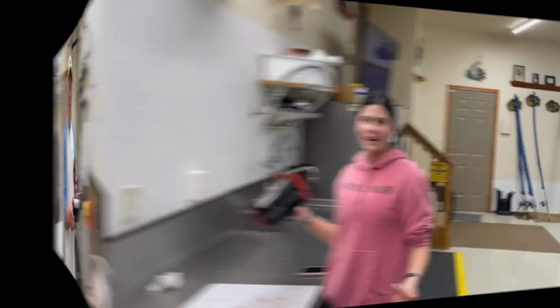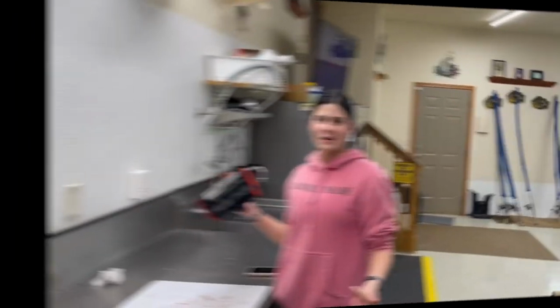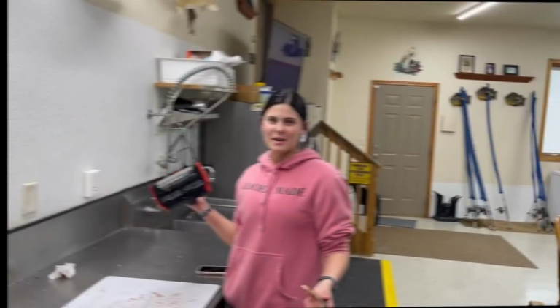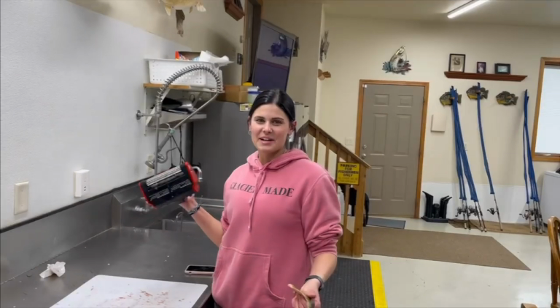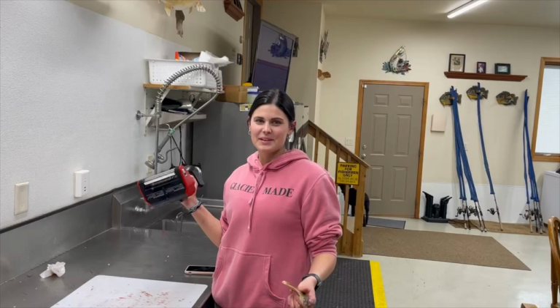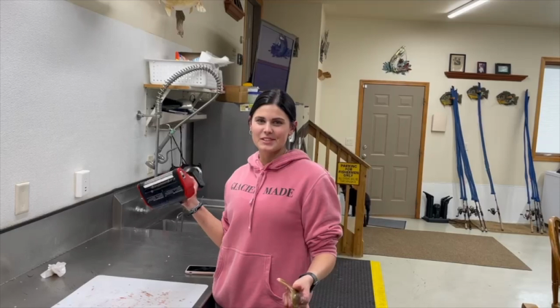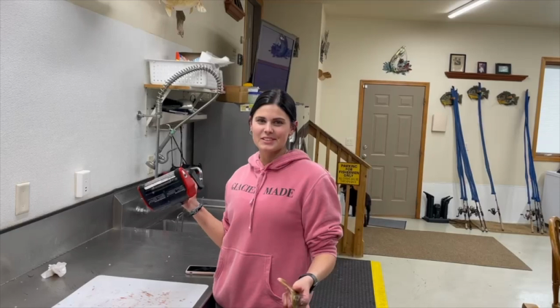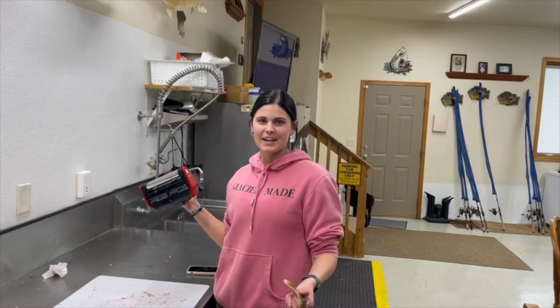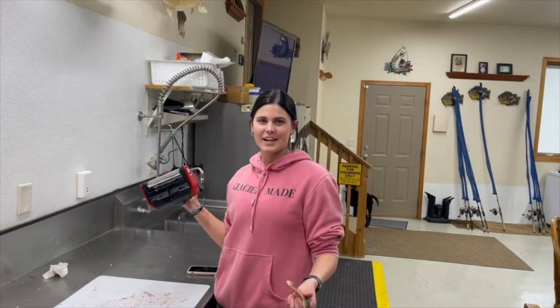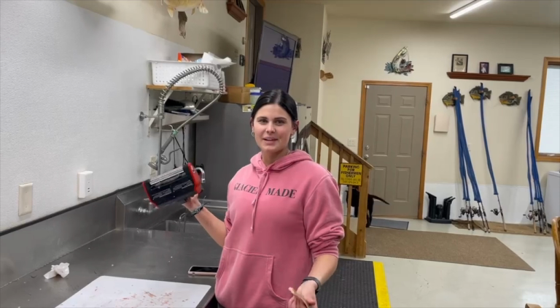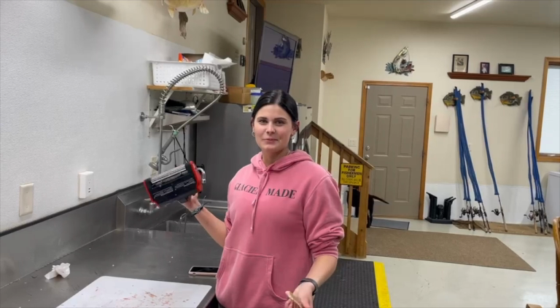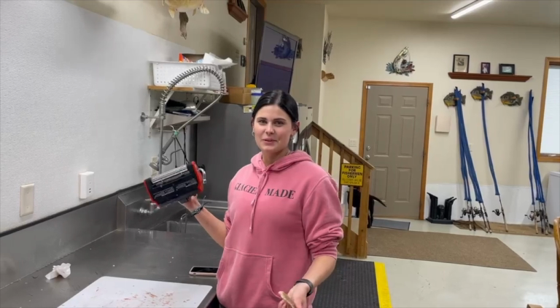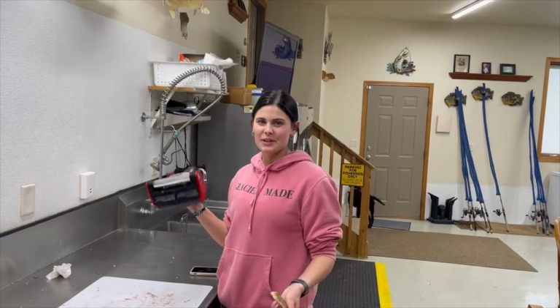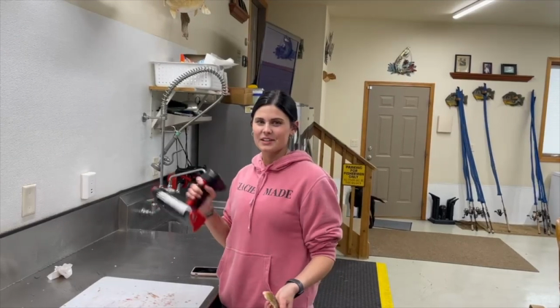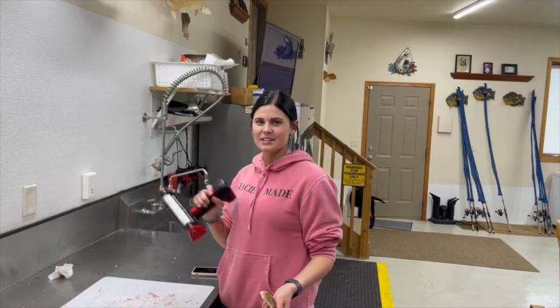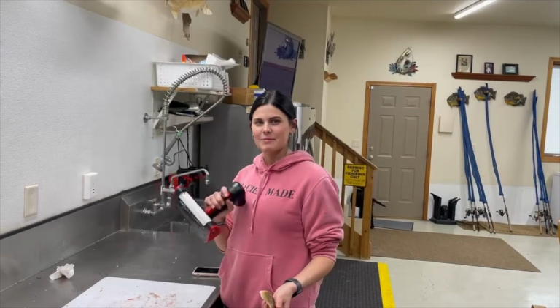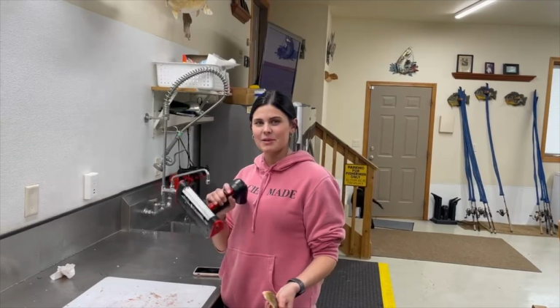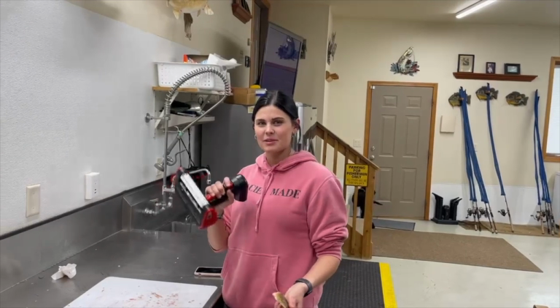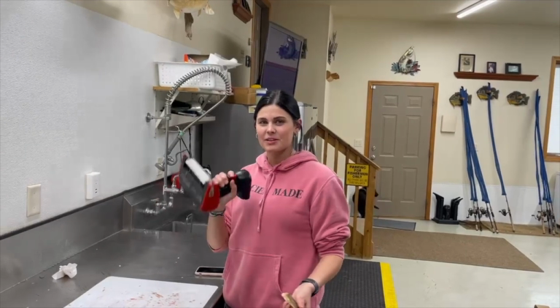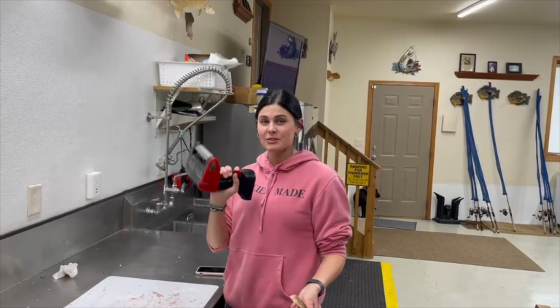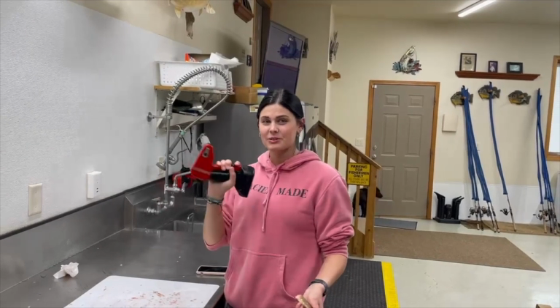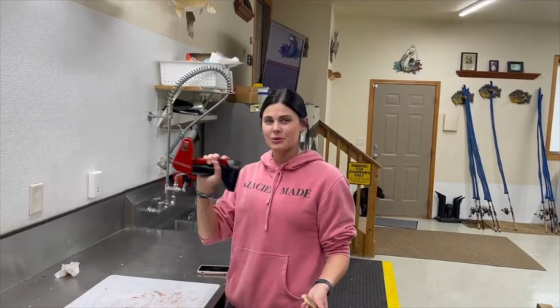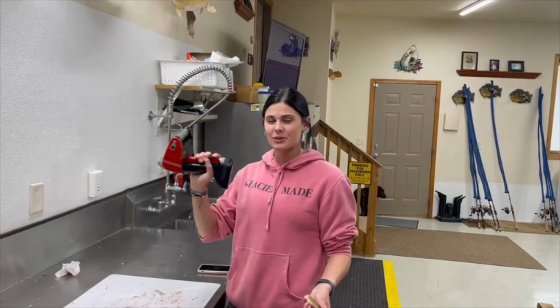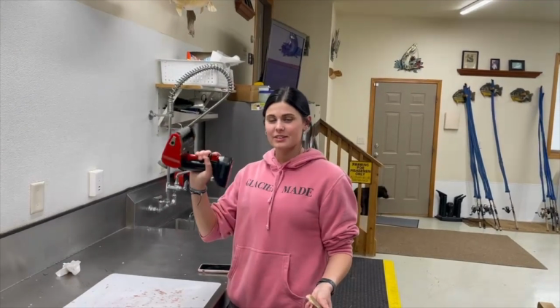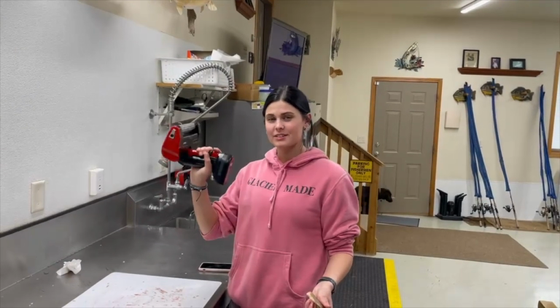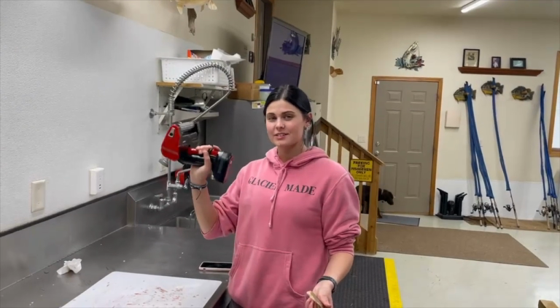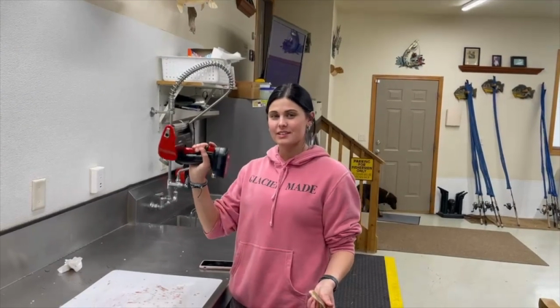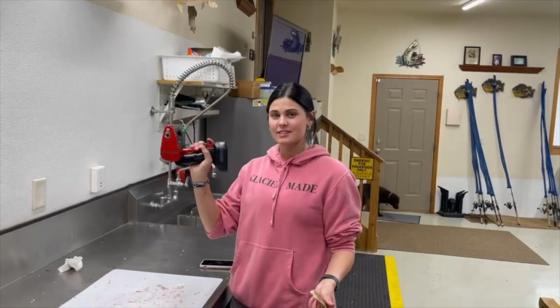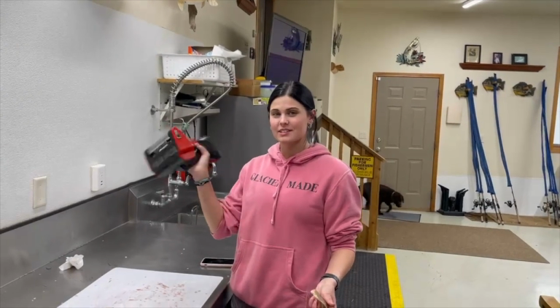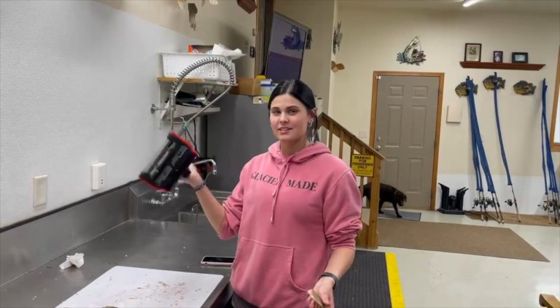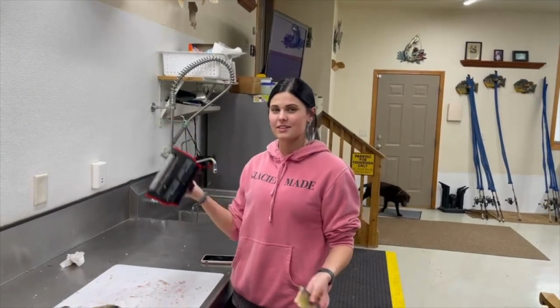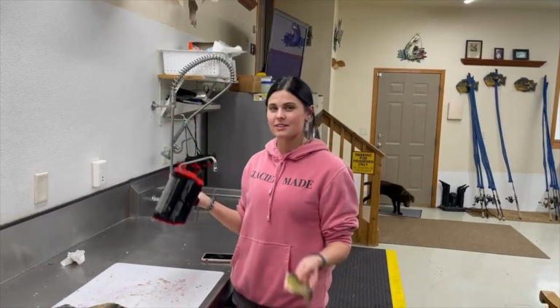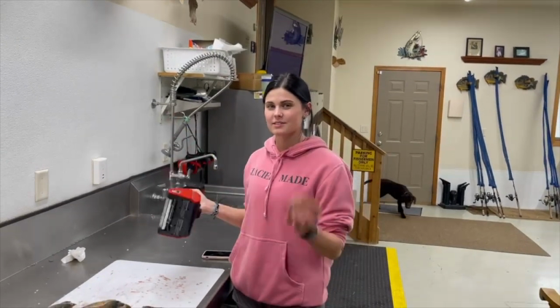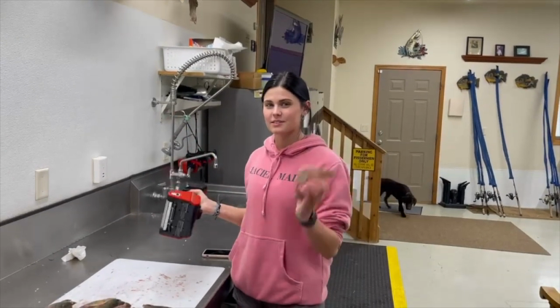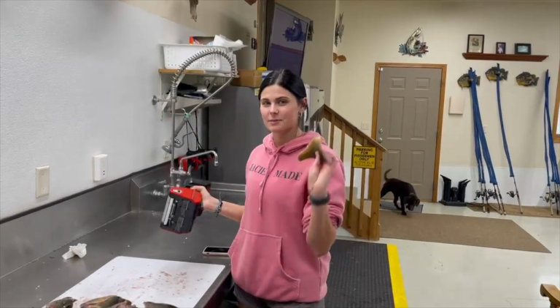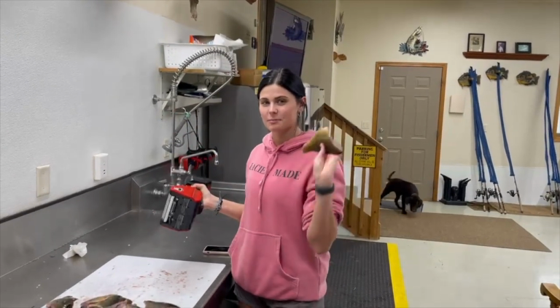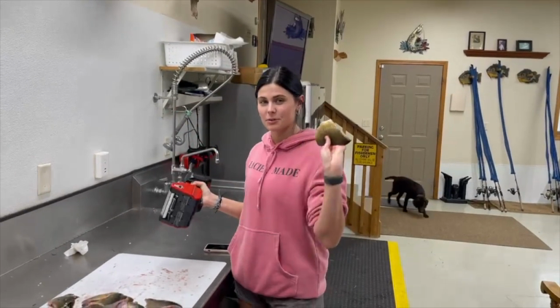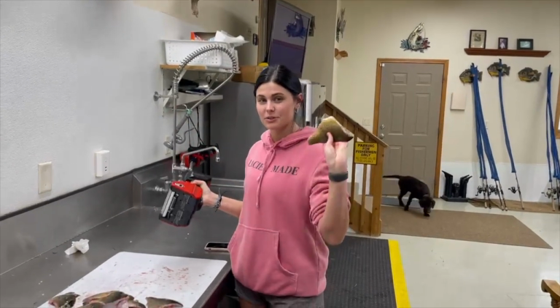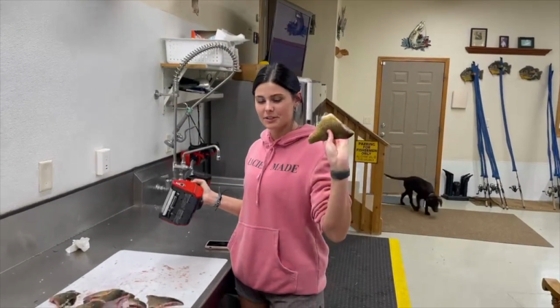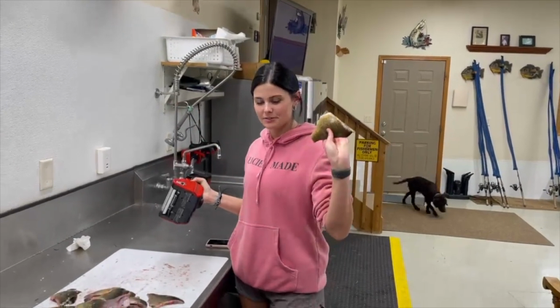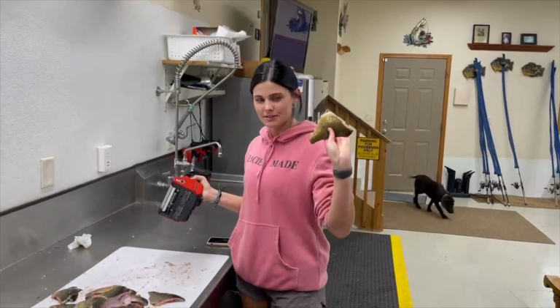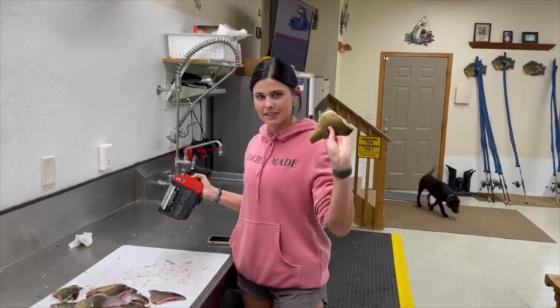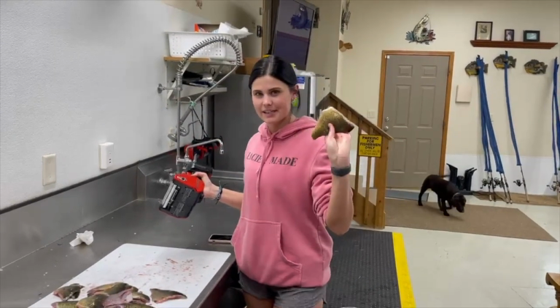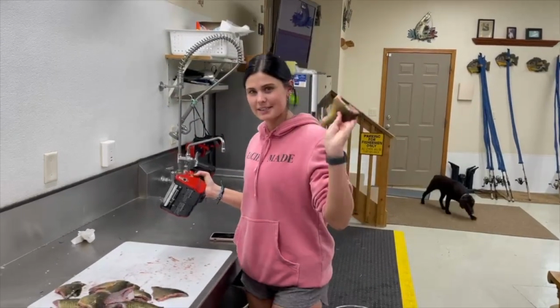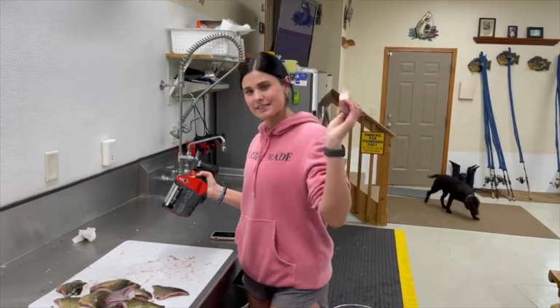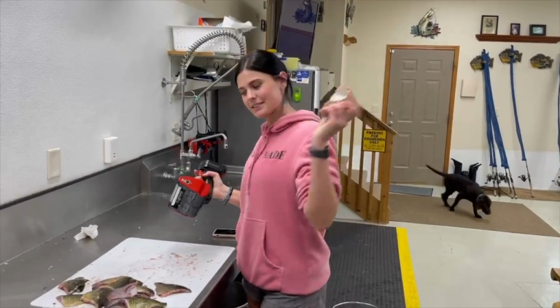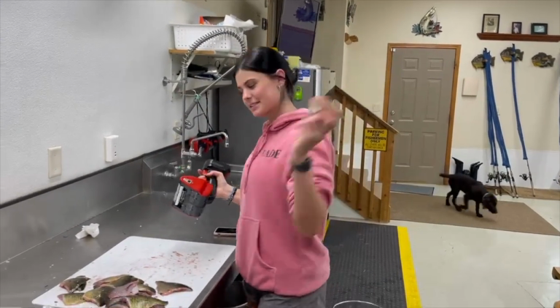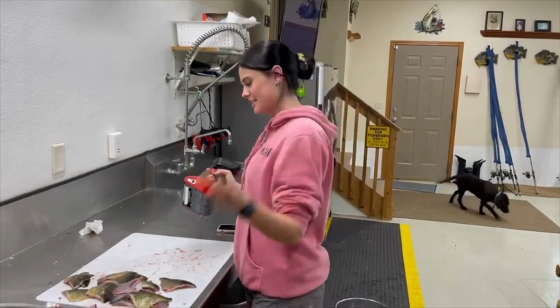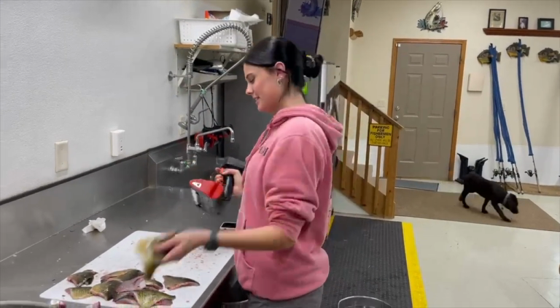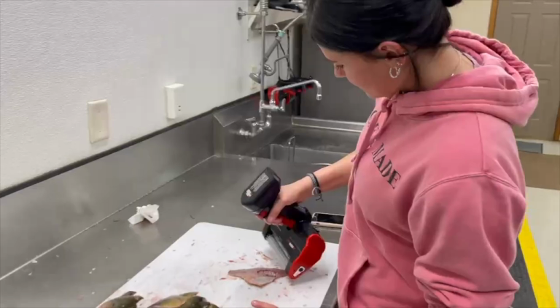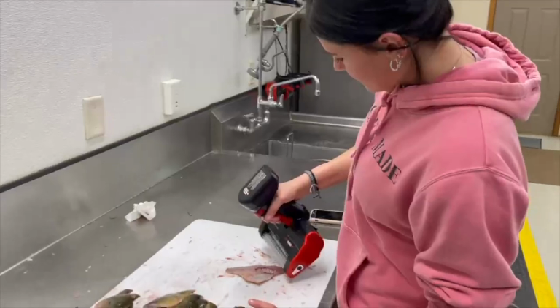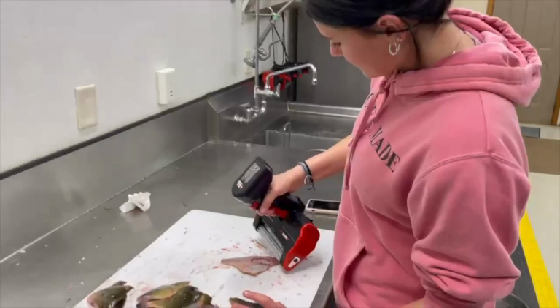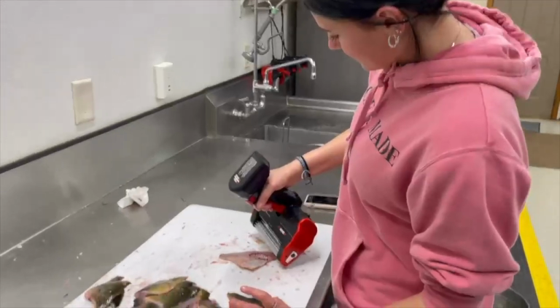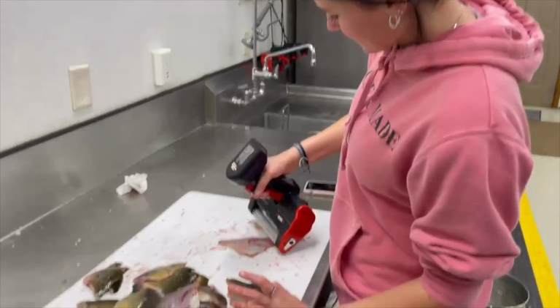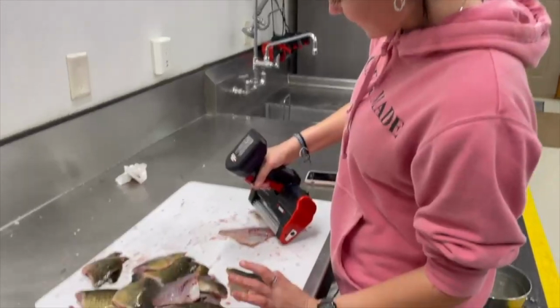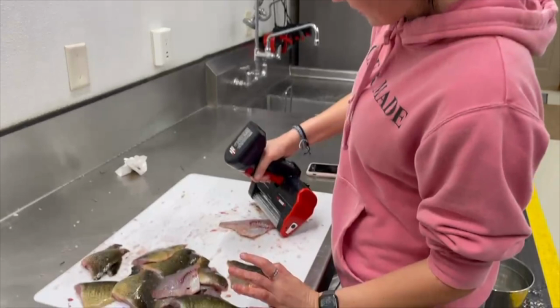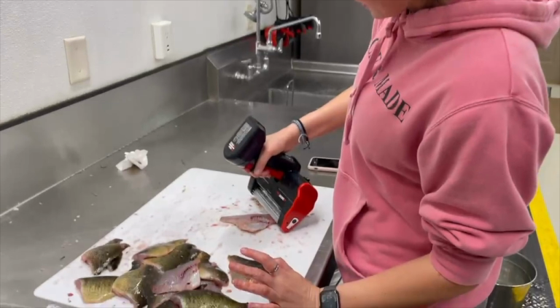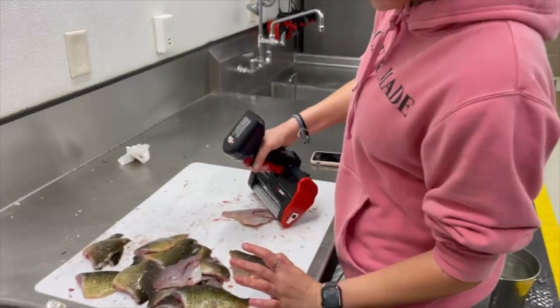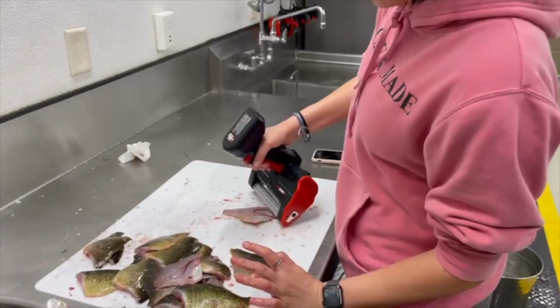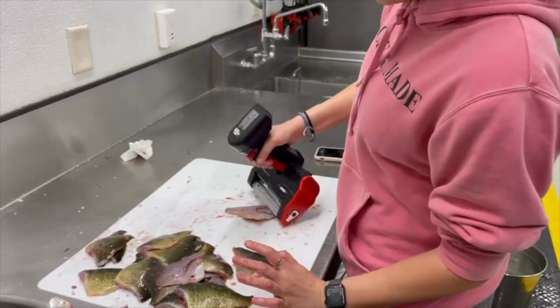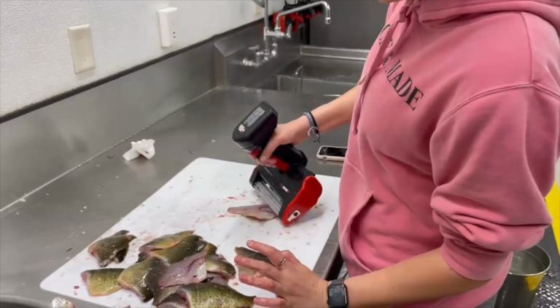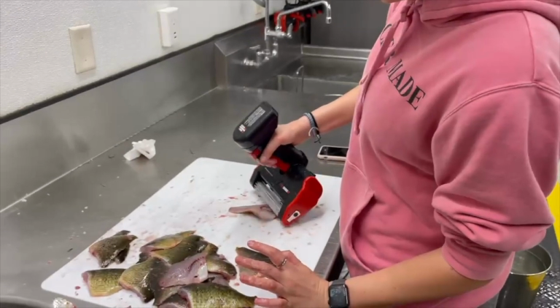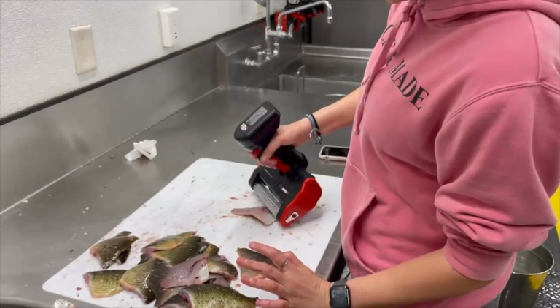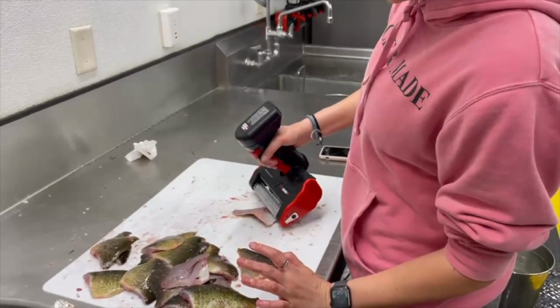Hi, my name is Taya and we're going to demo the new cordless Skins-It on some walleye fillets. We're going to go in on the ribs too.